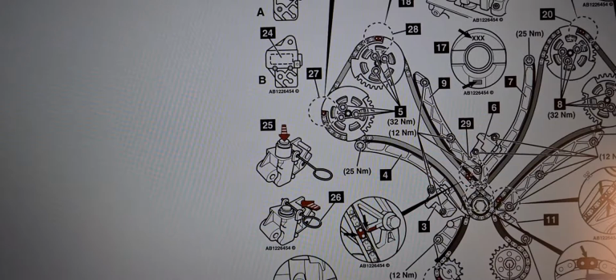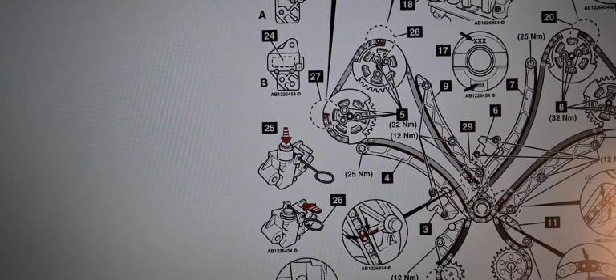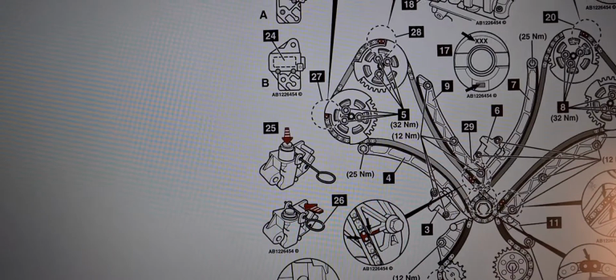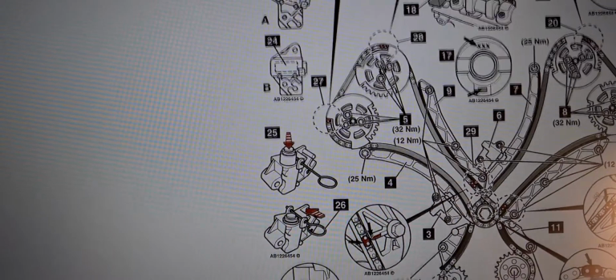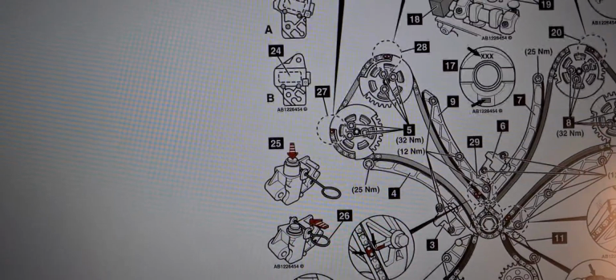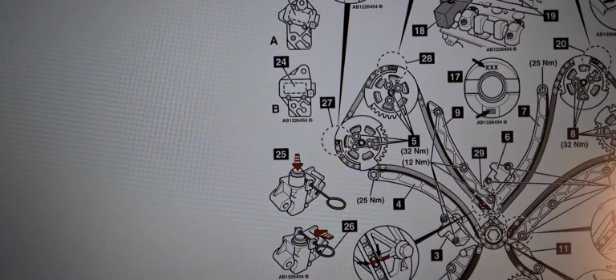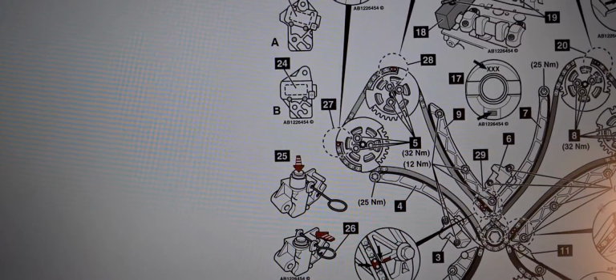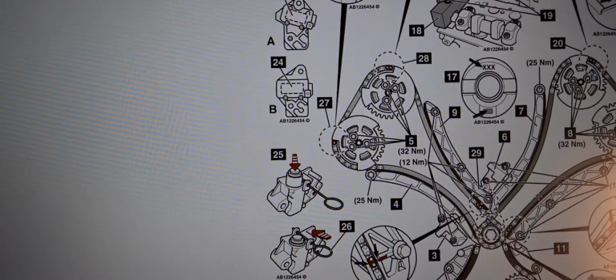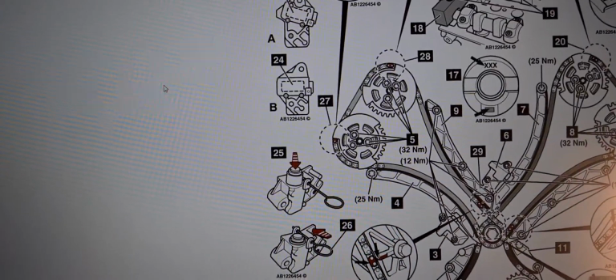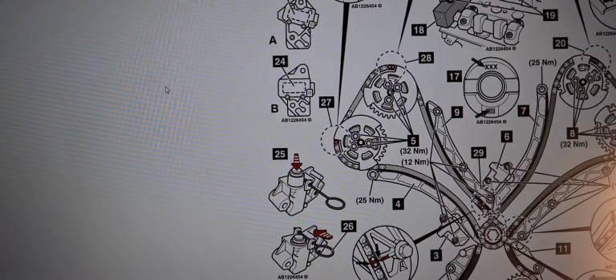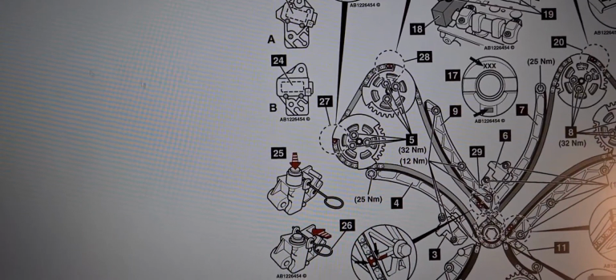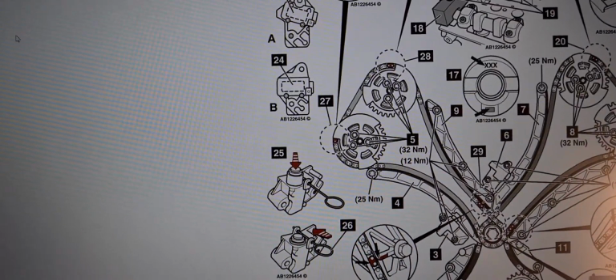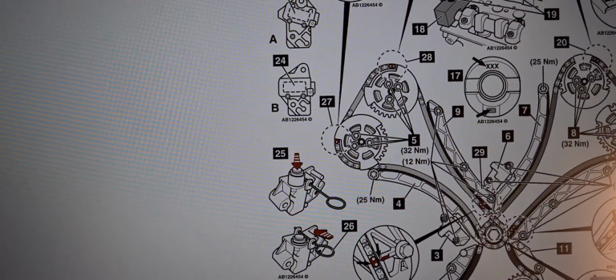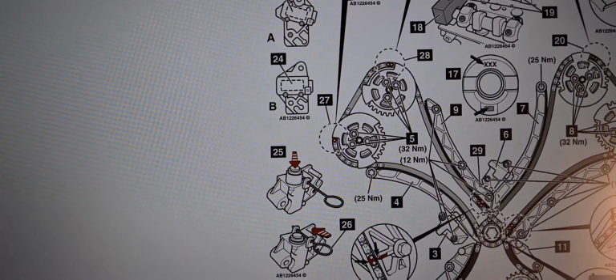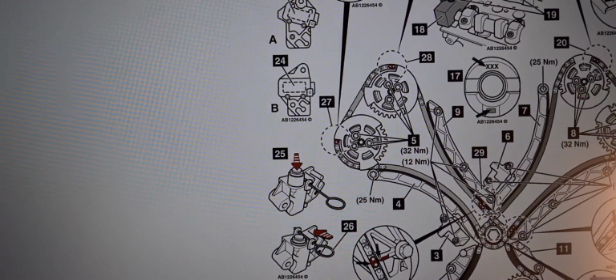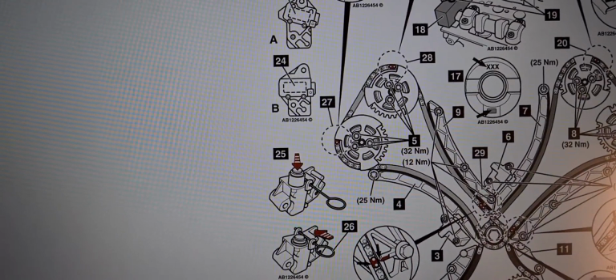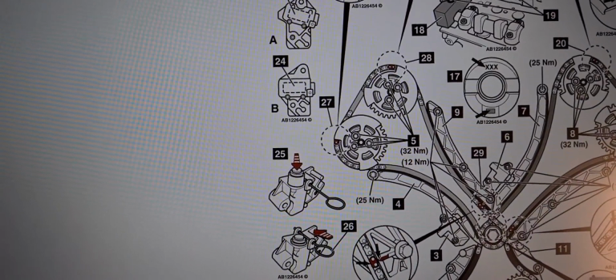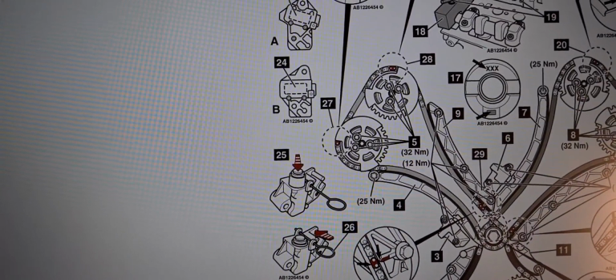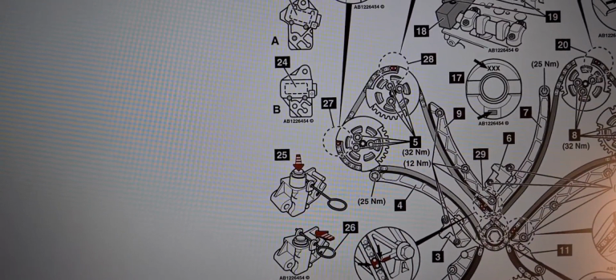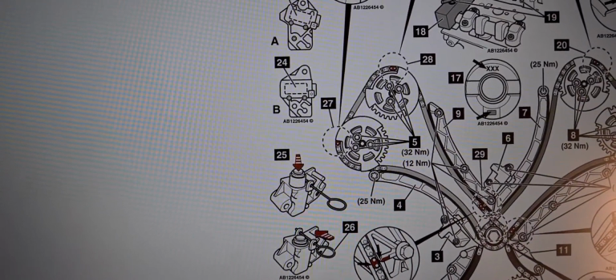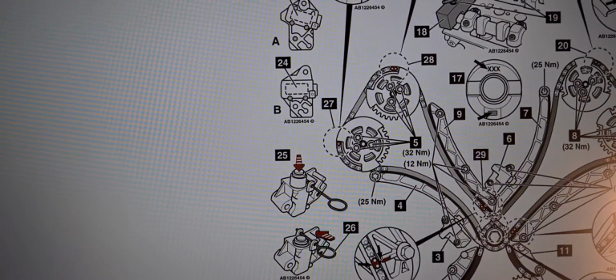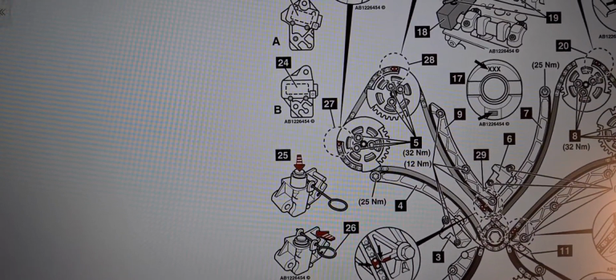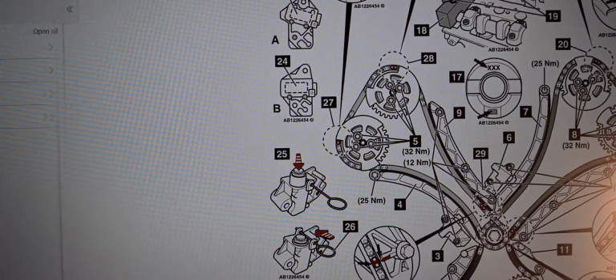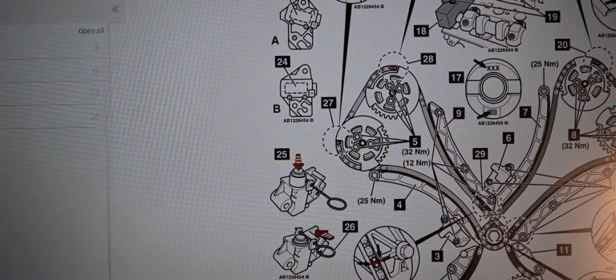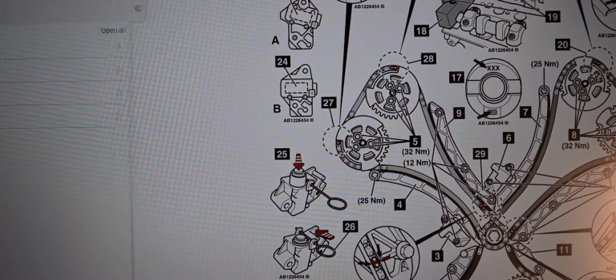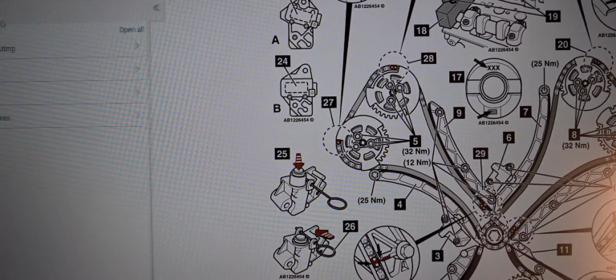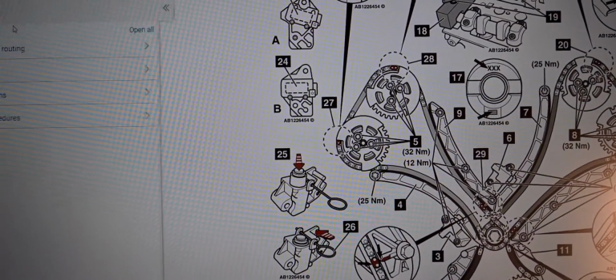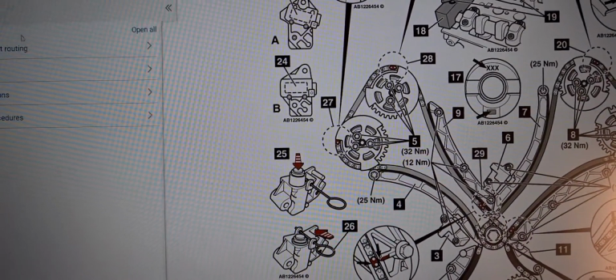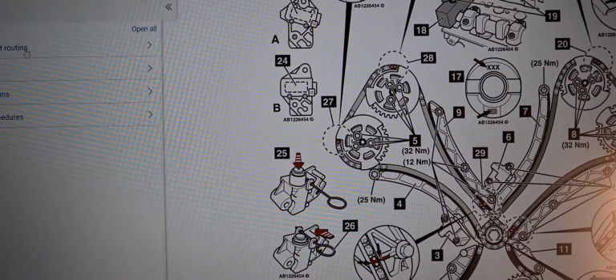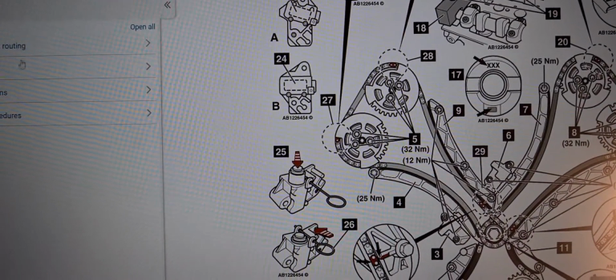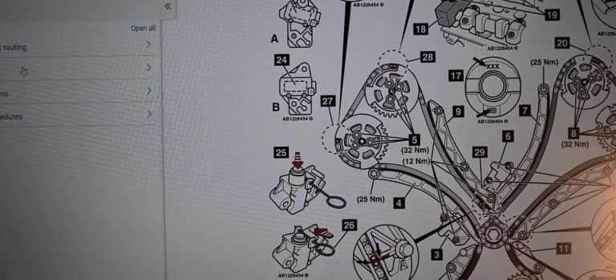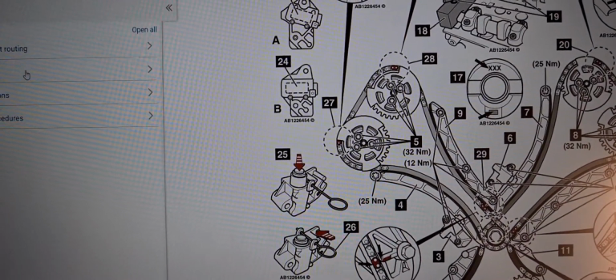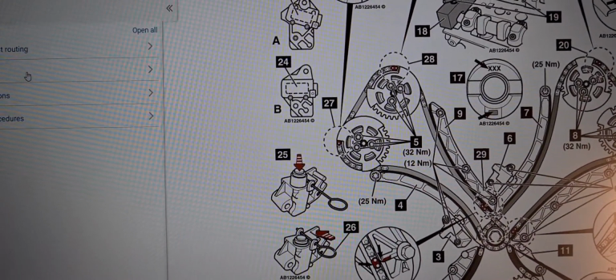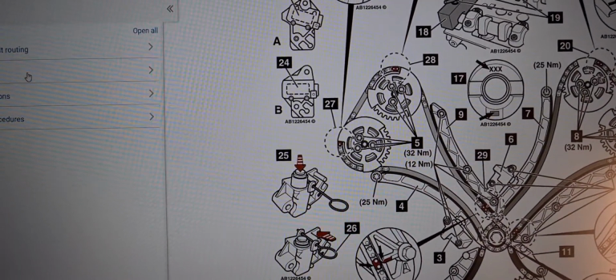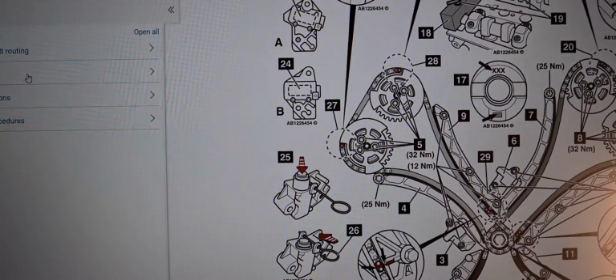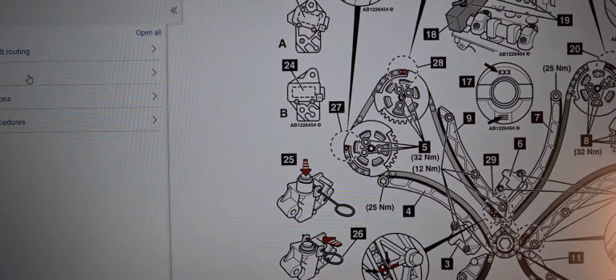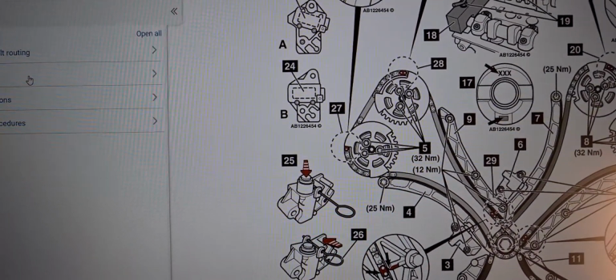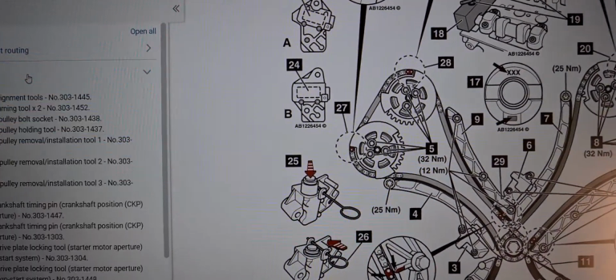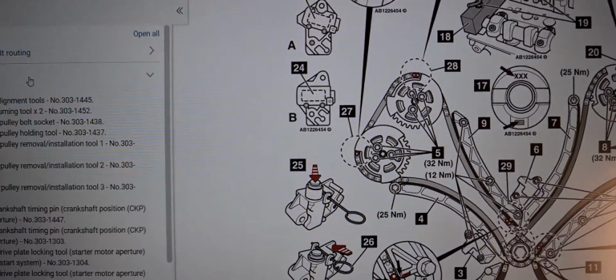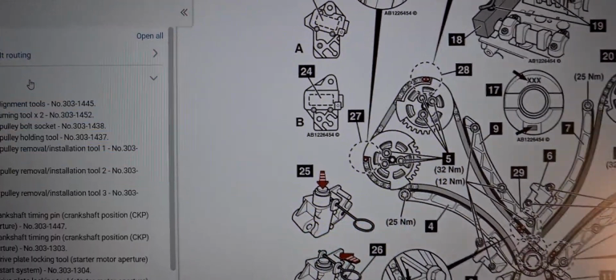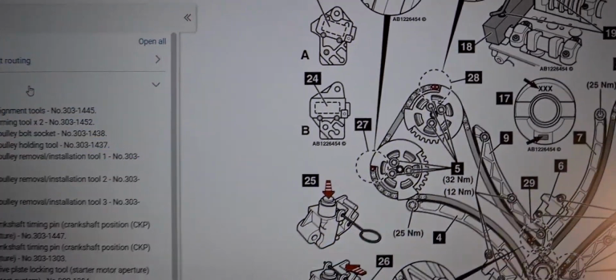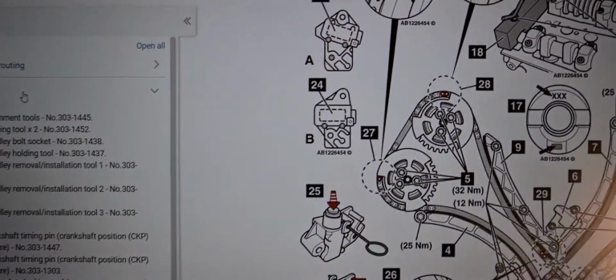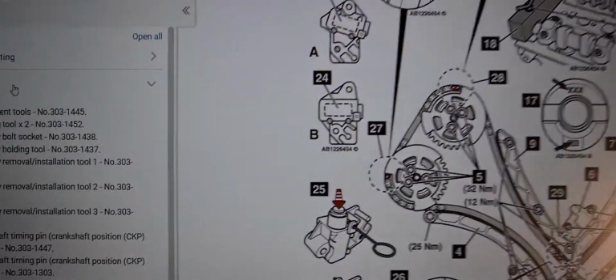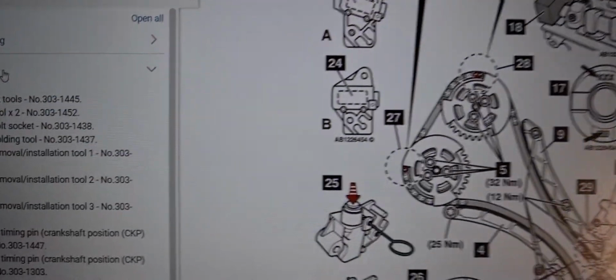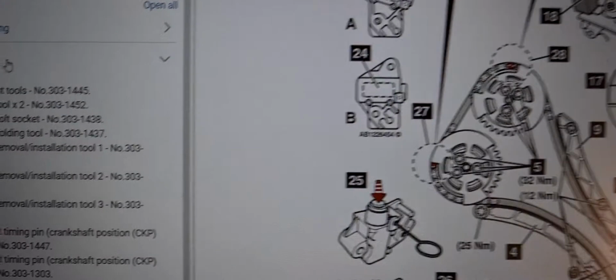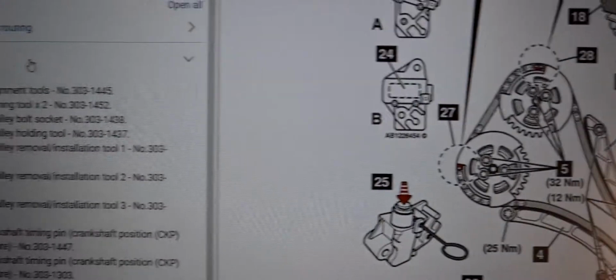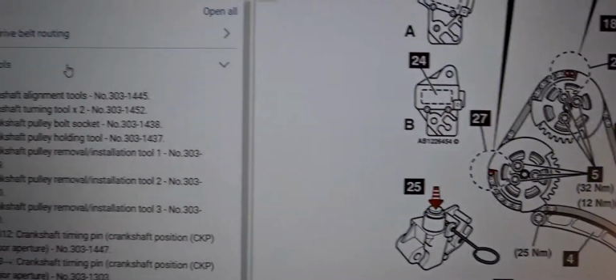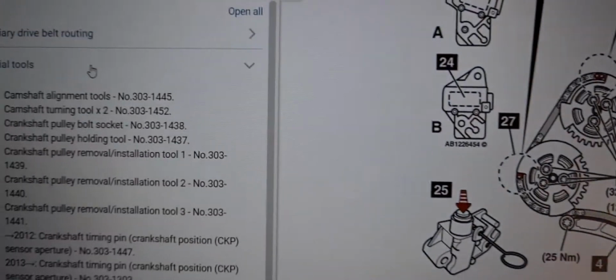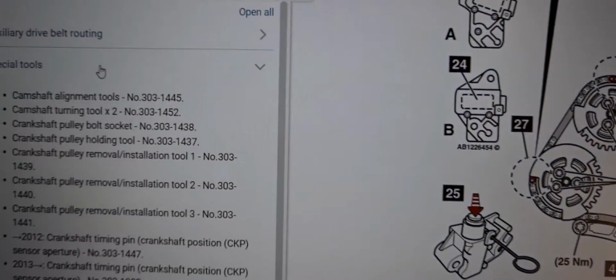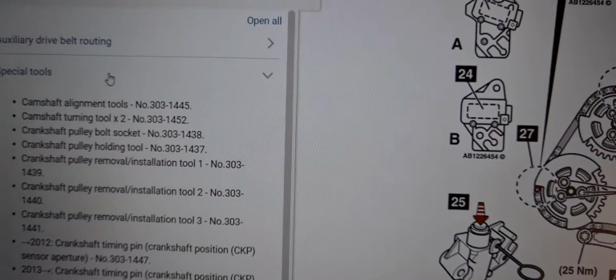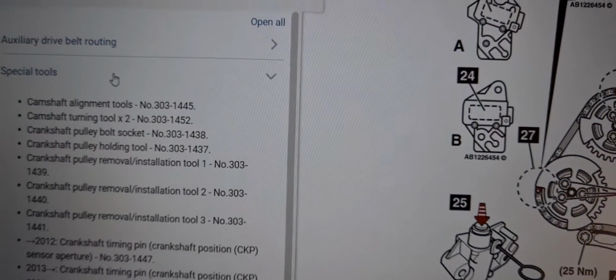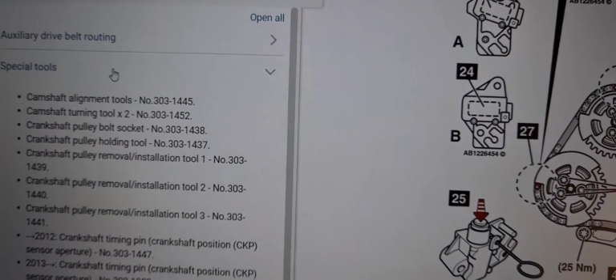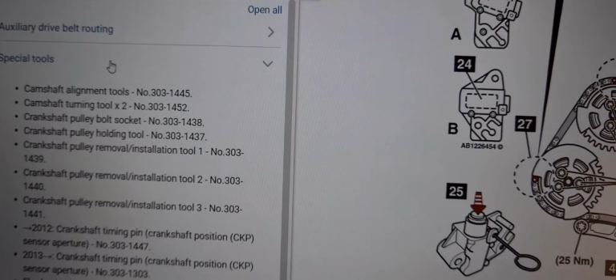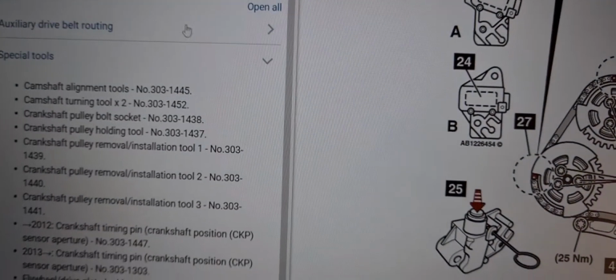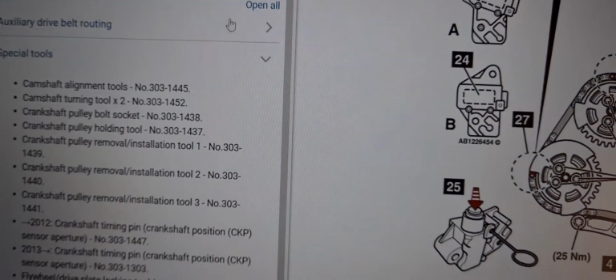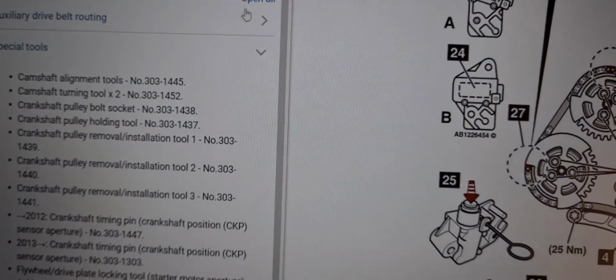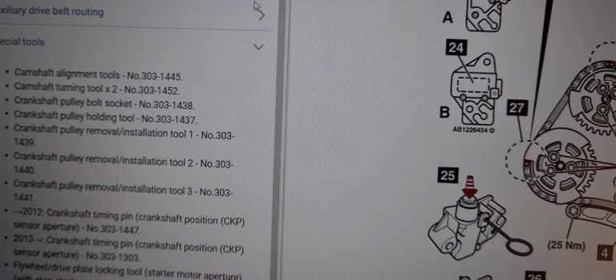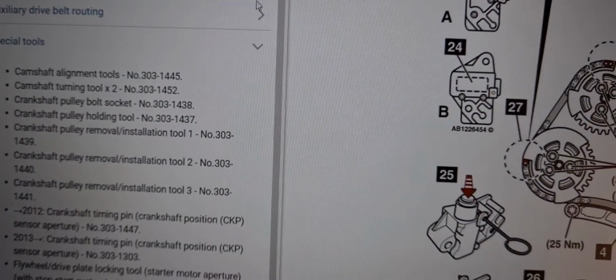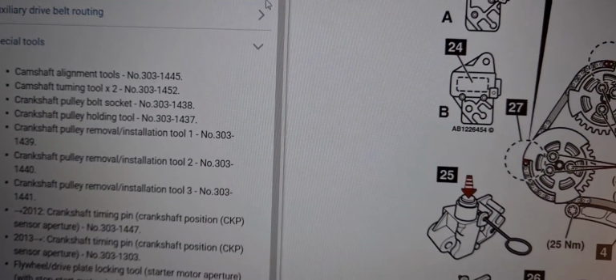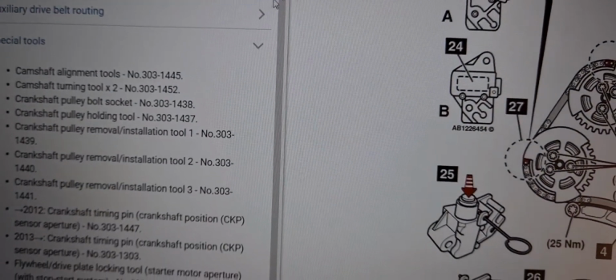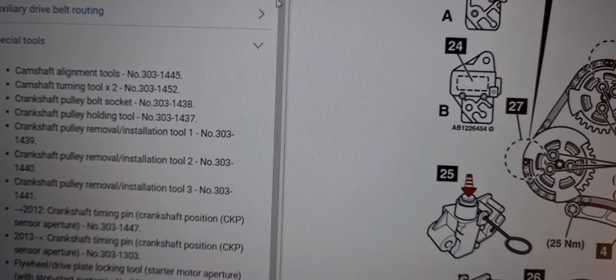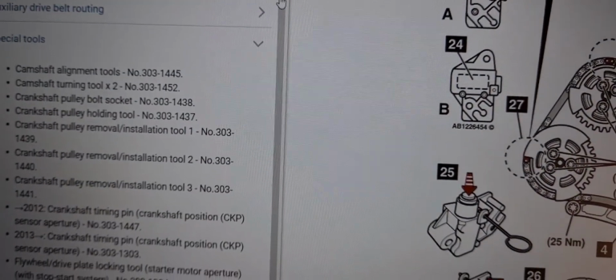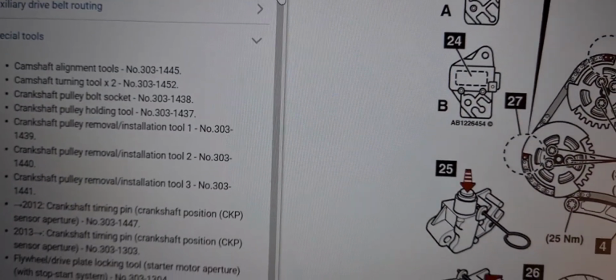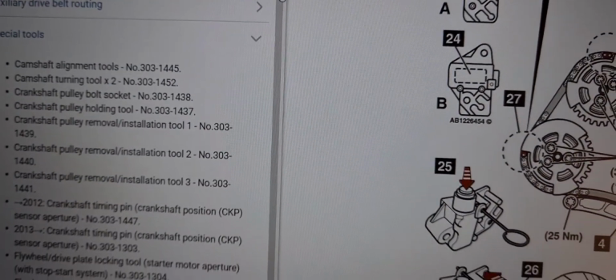Moving that aside, we'll go into all the details. First we look at the special tools — these are the special tools you'll need.